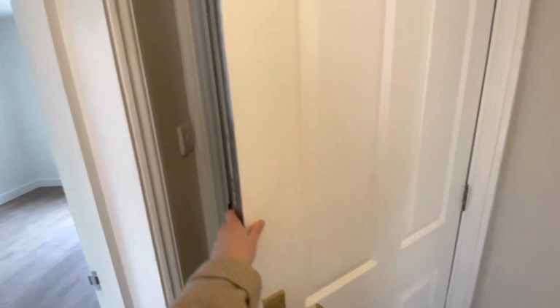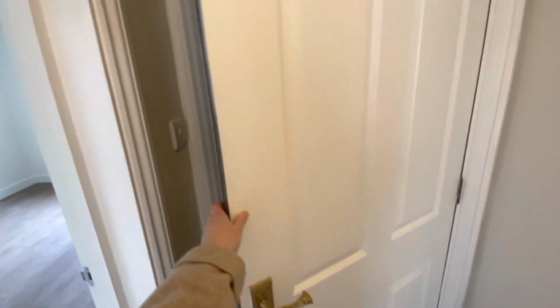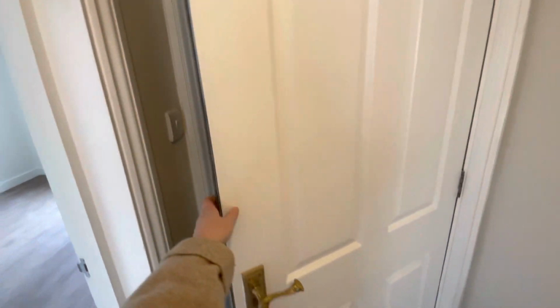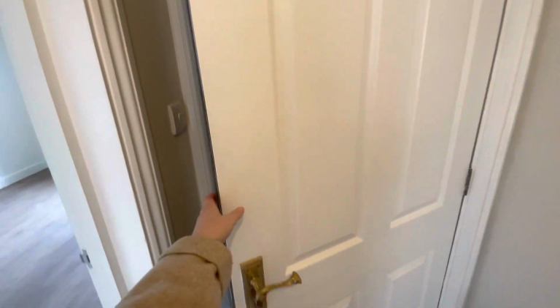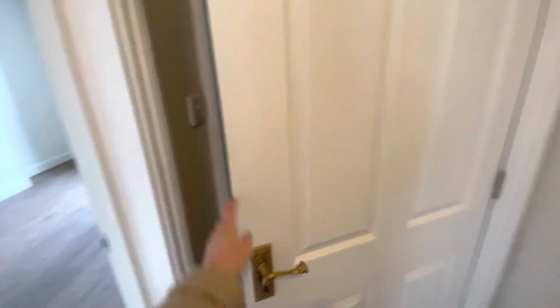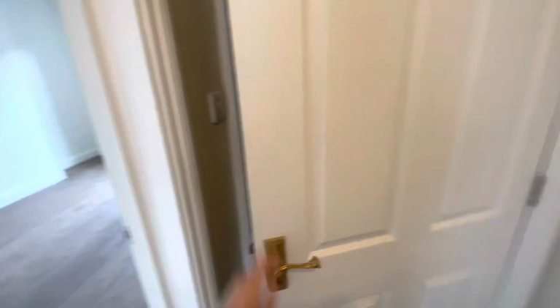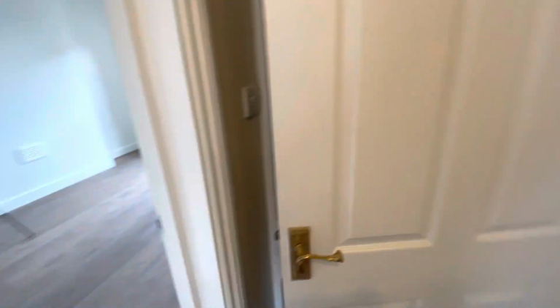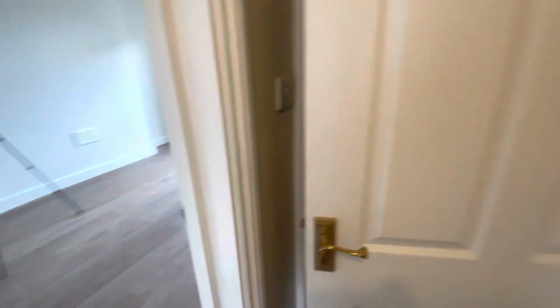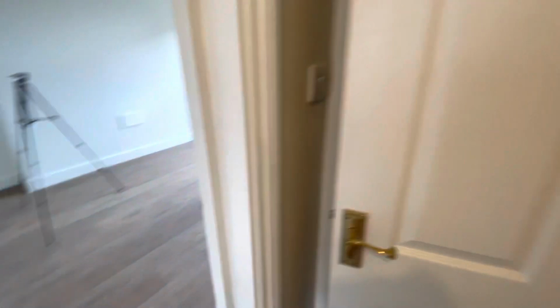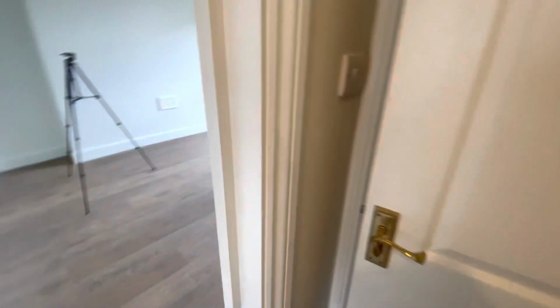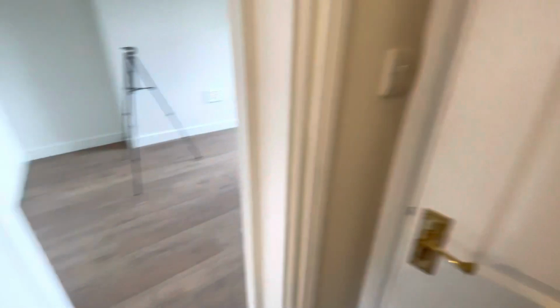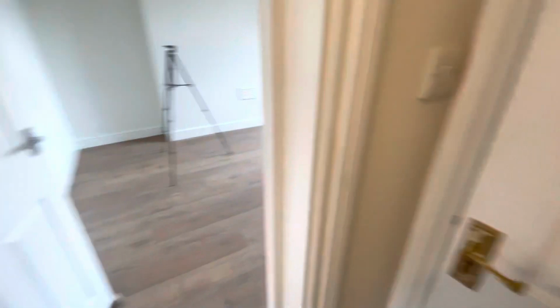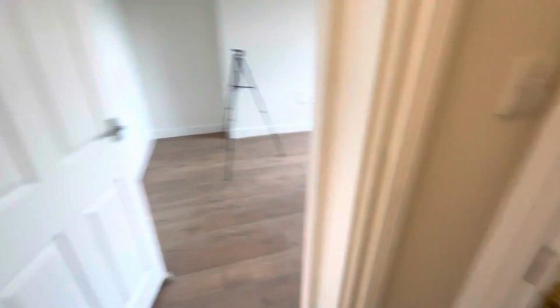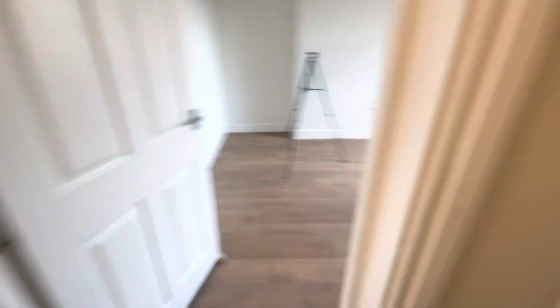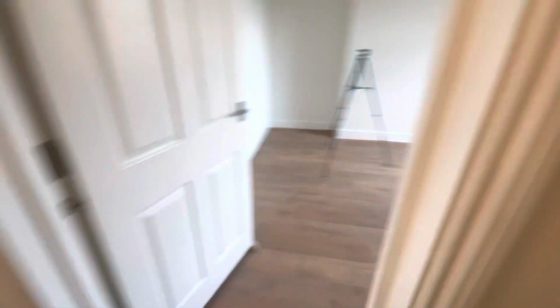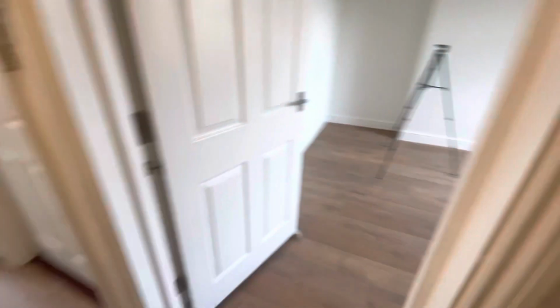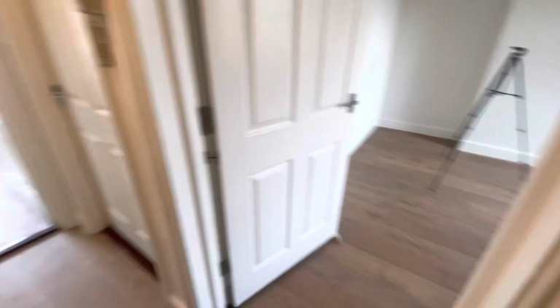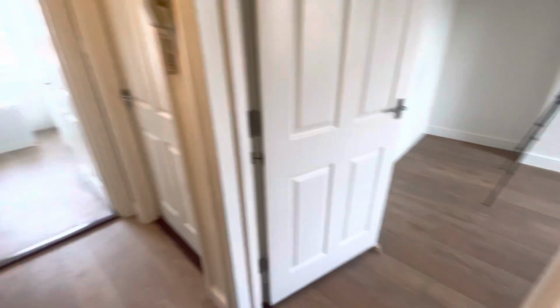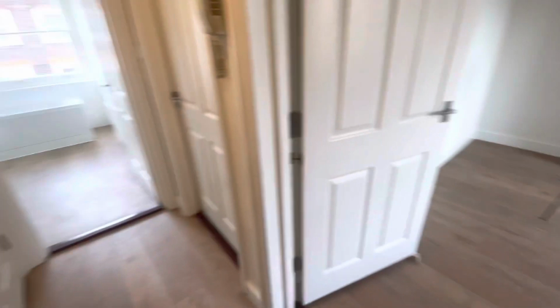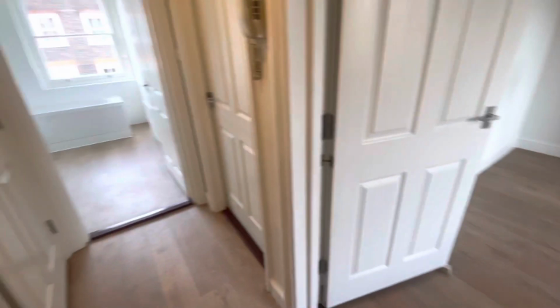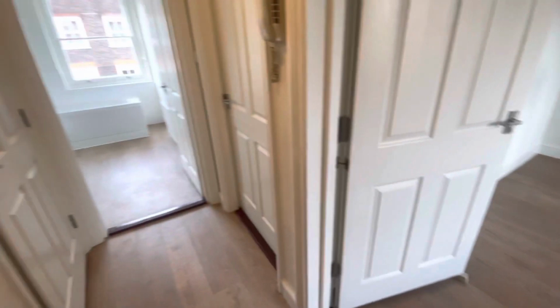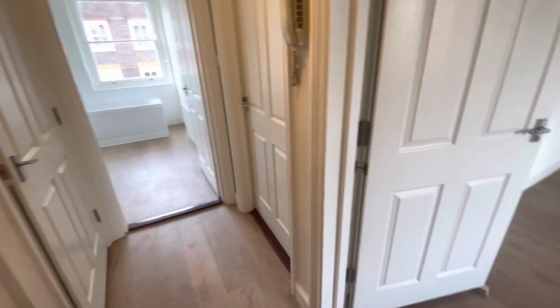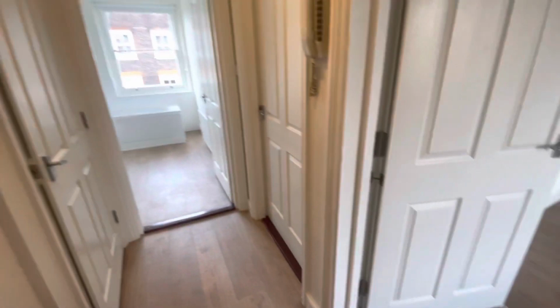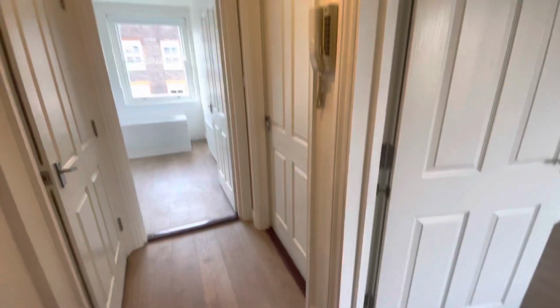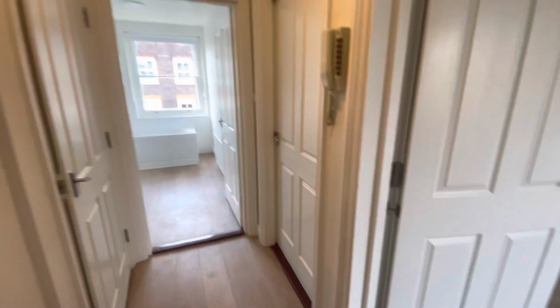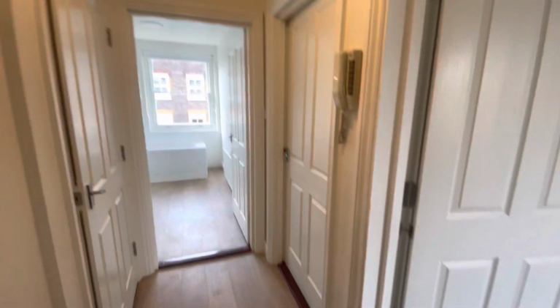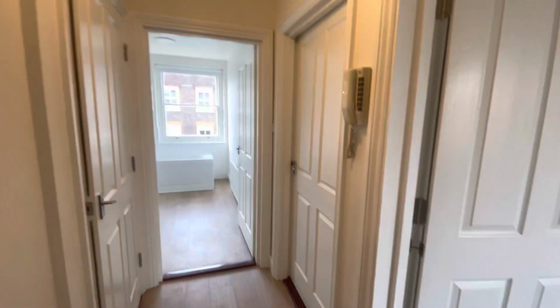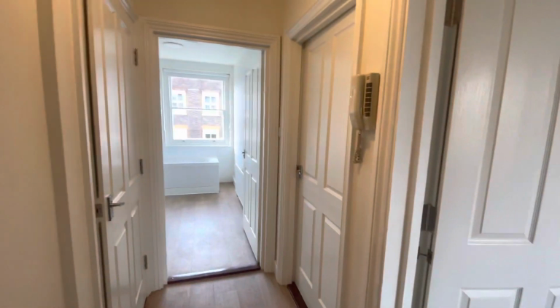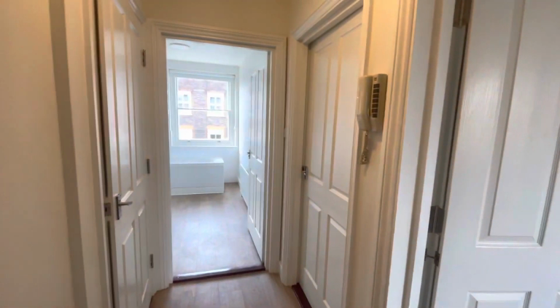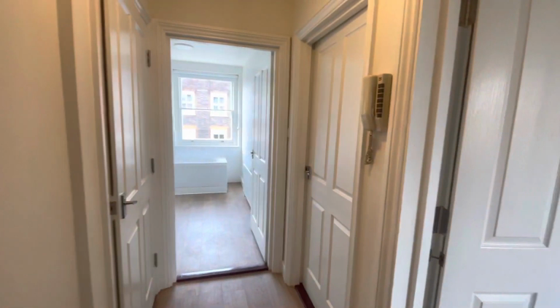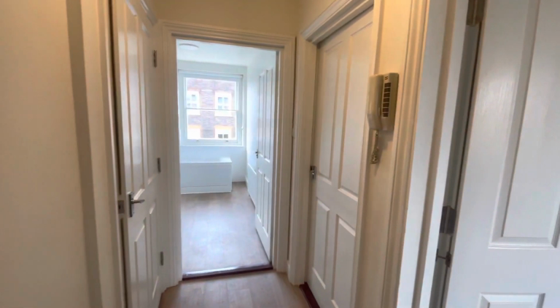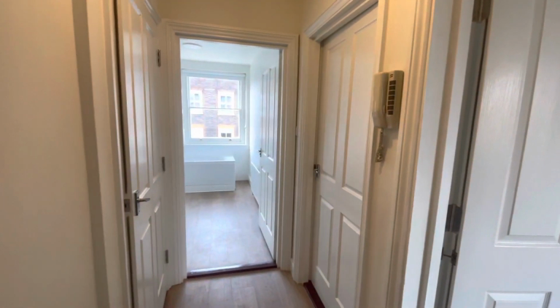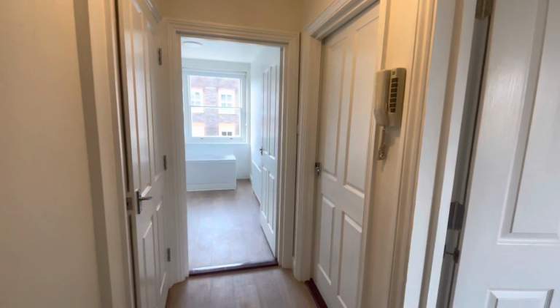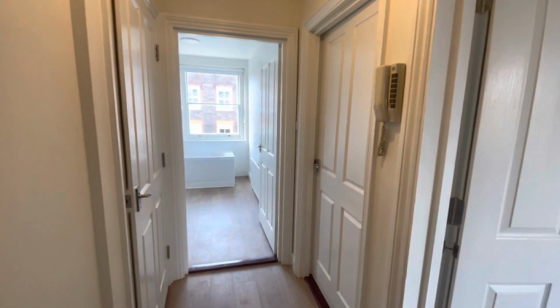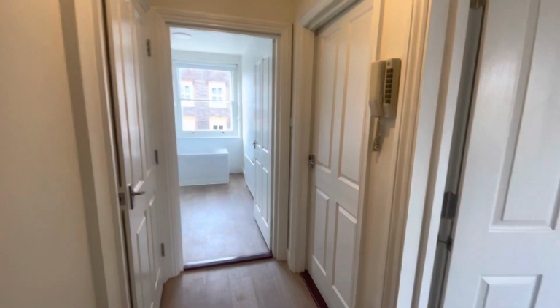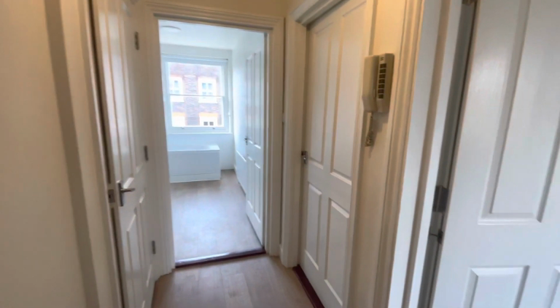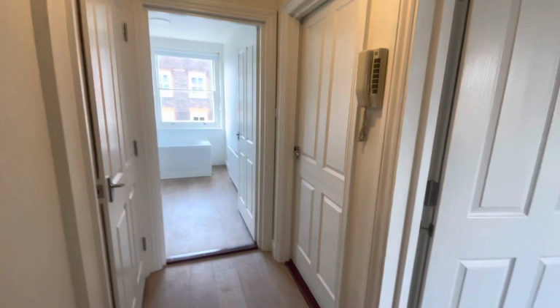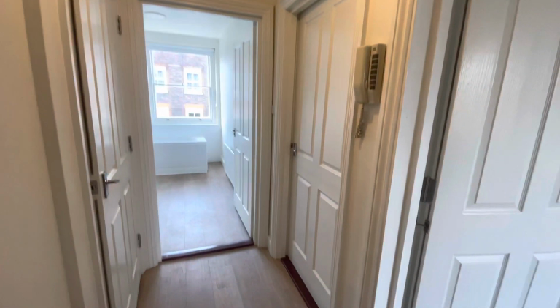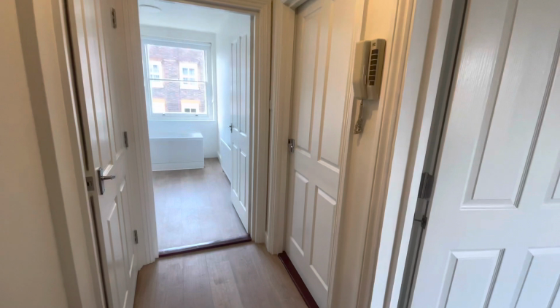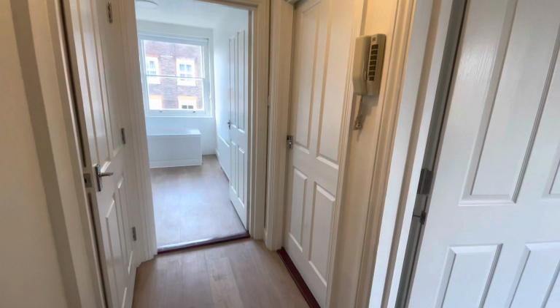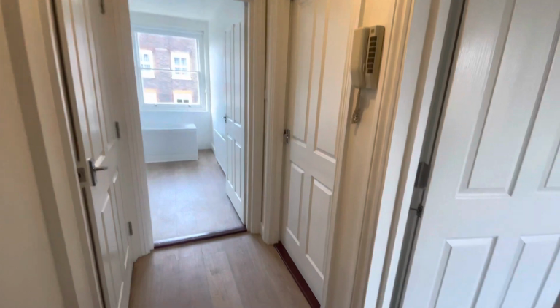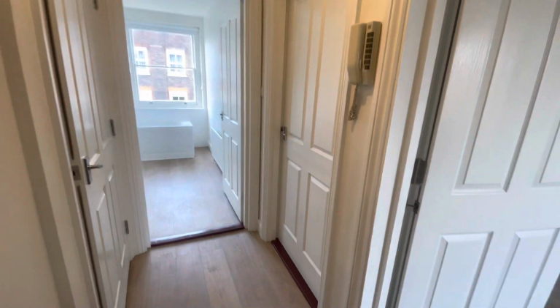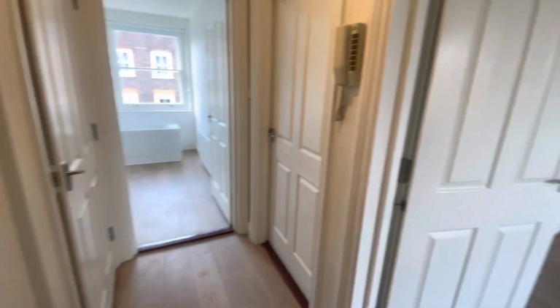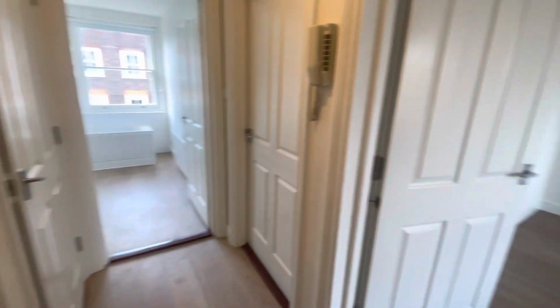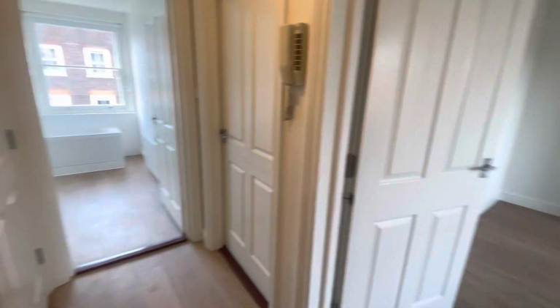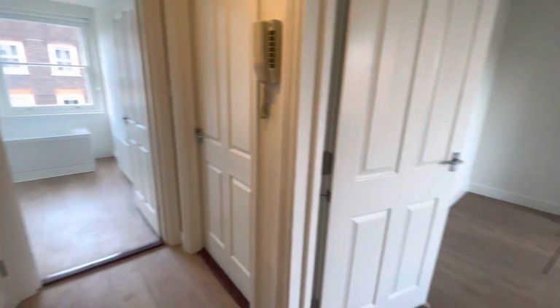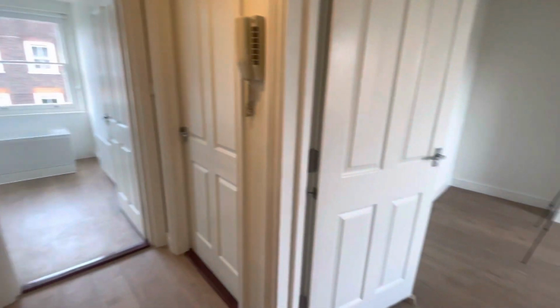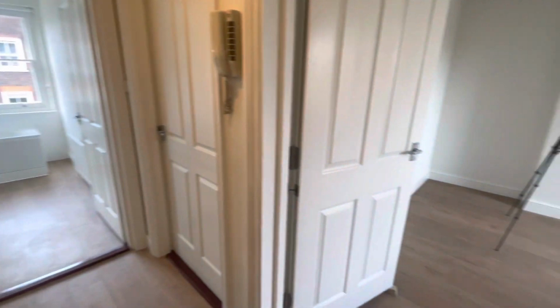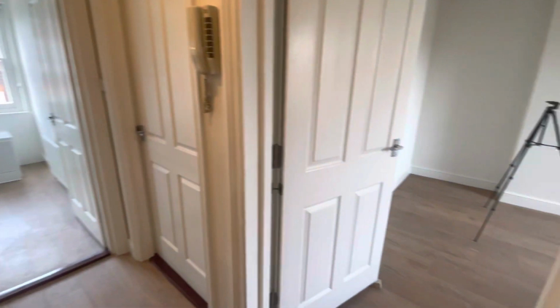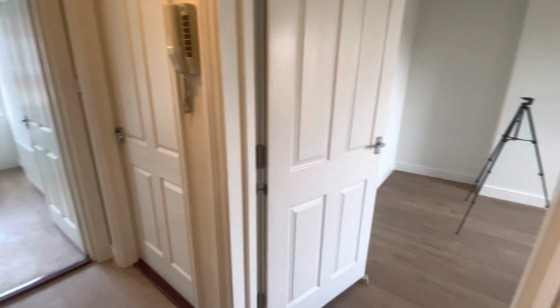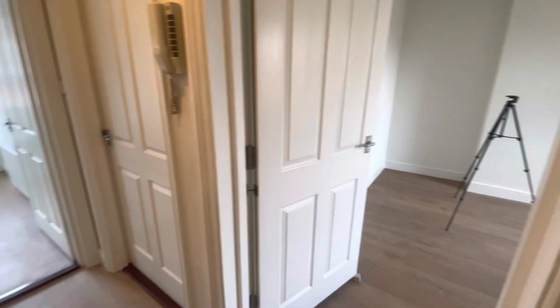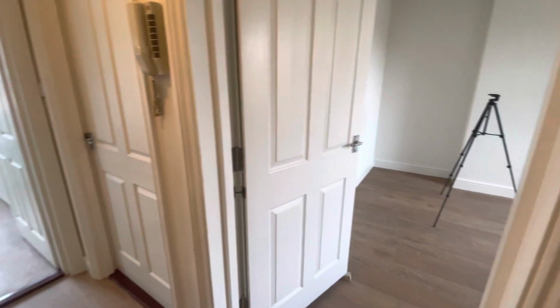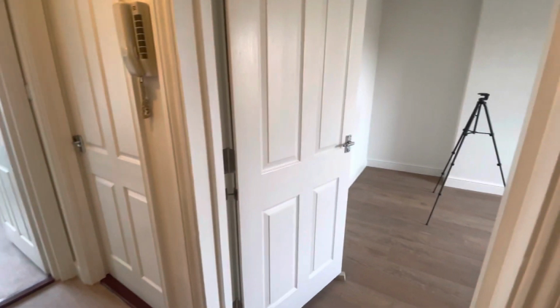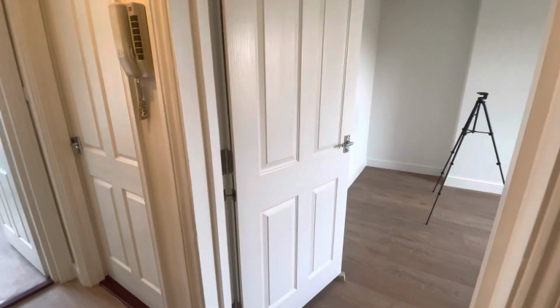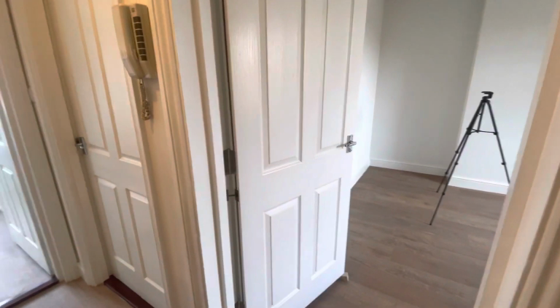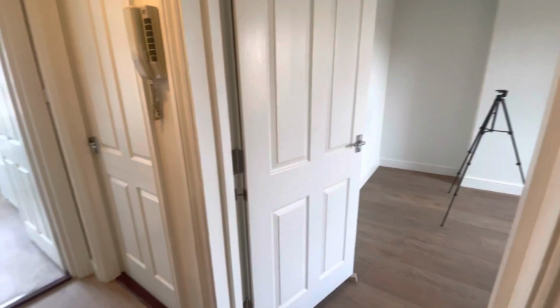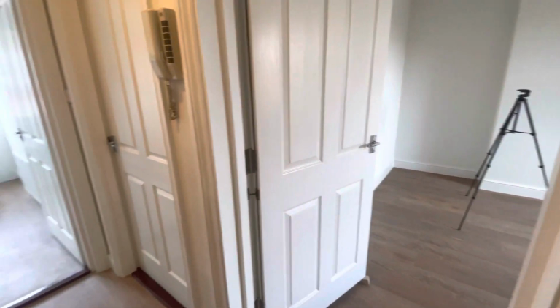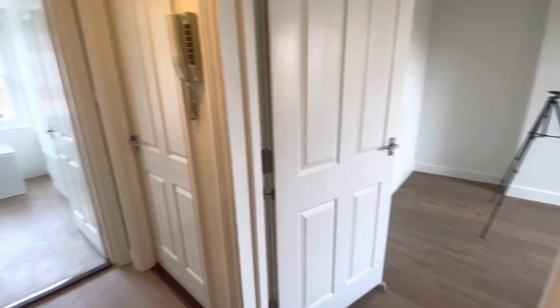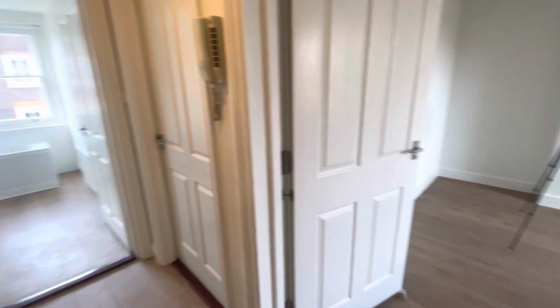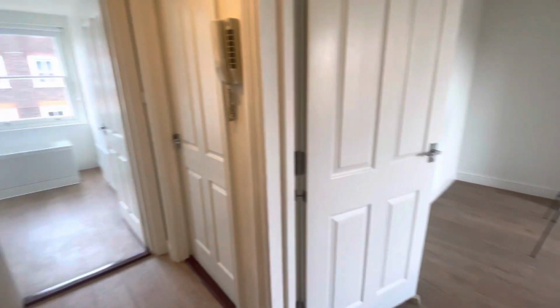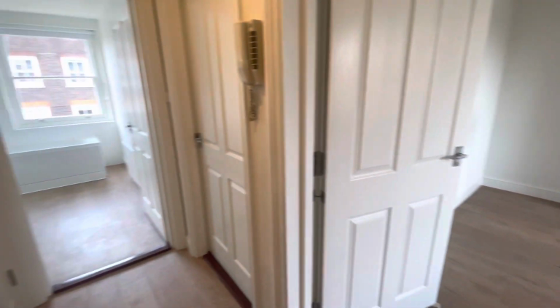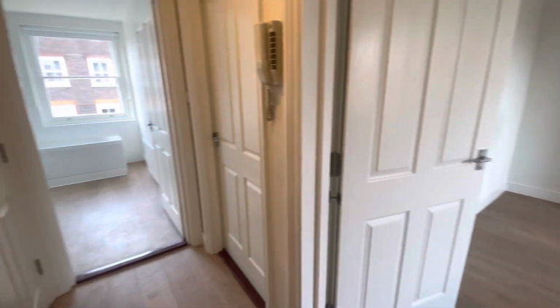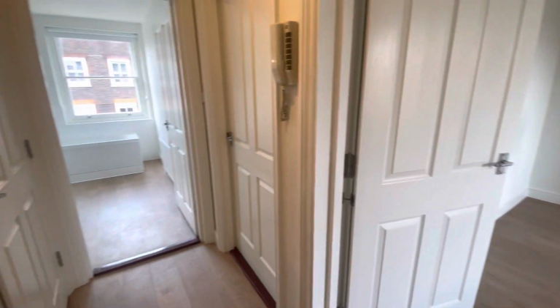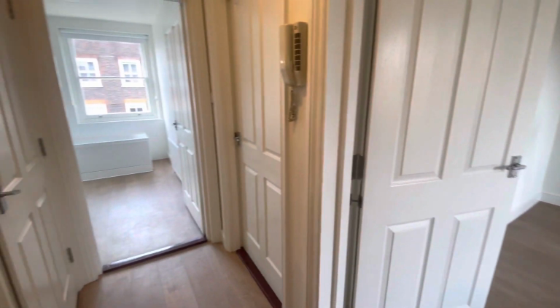So this is the one bed on Lambs Conduit Street, number 50. It is a one bed with a reception and separate kitchen.